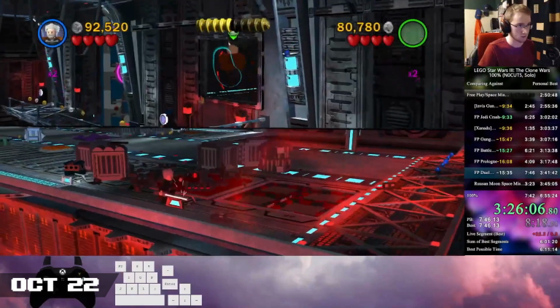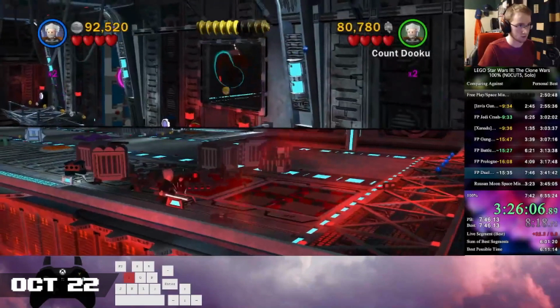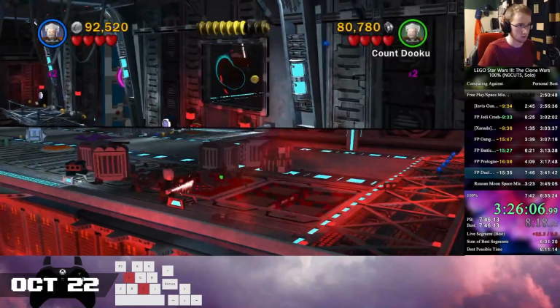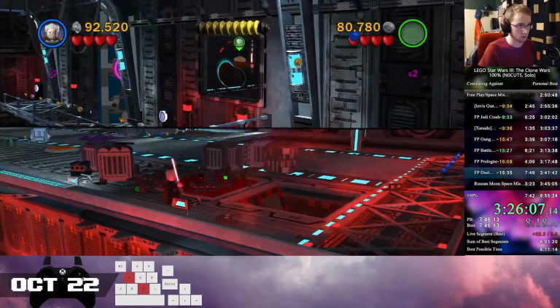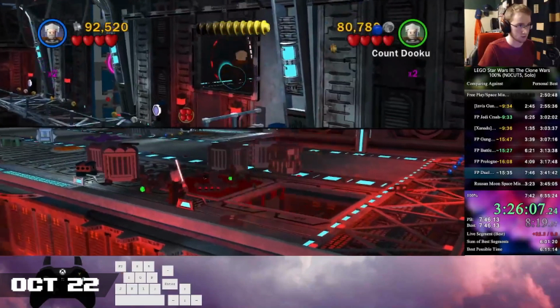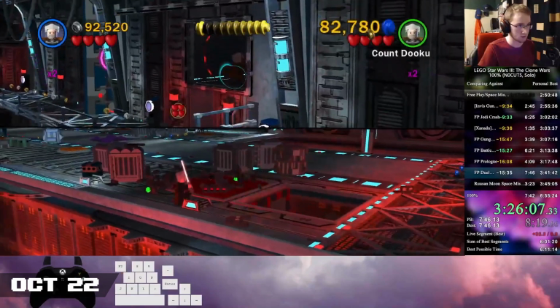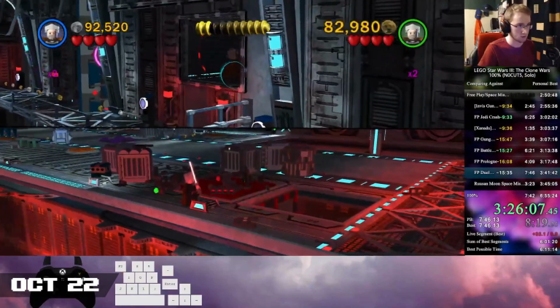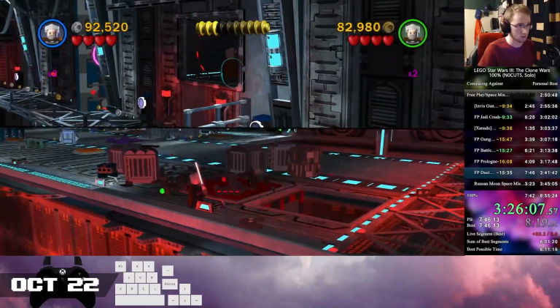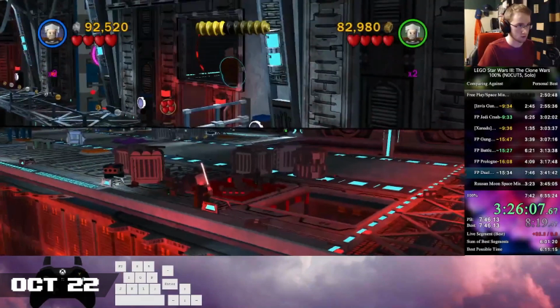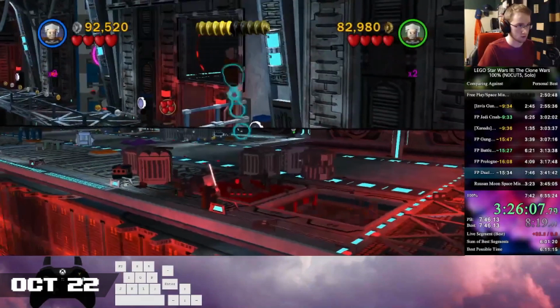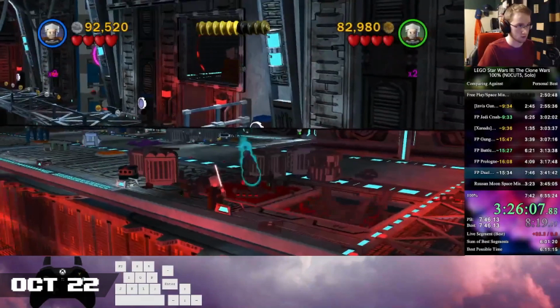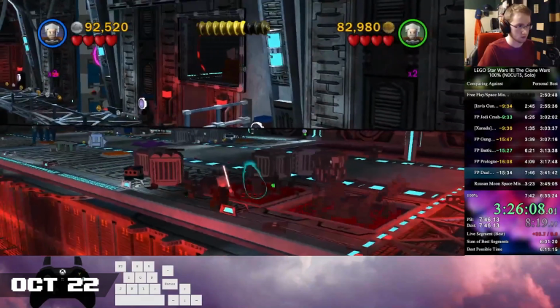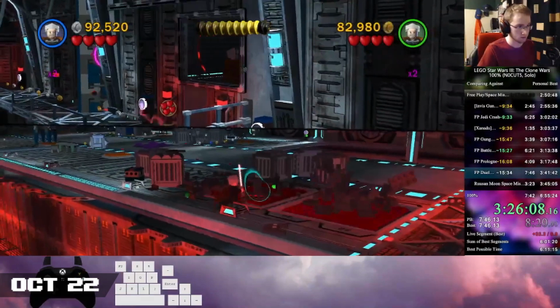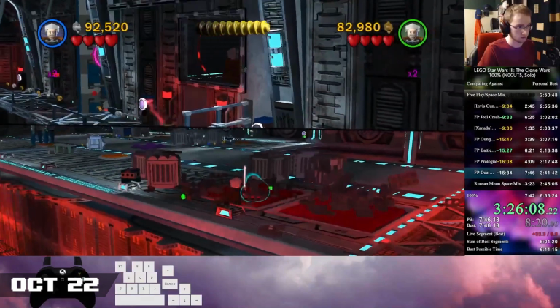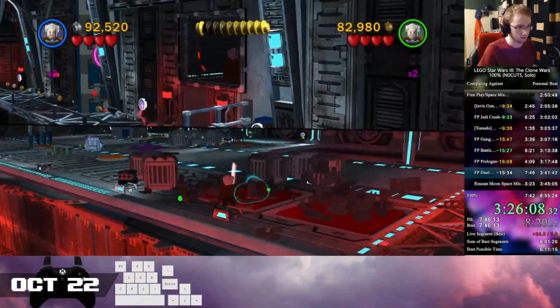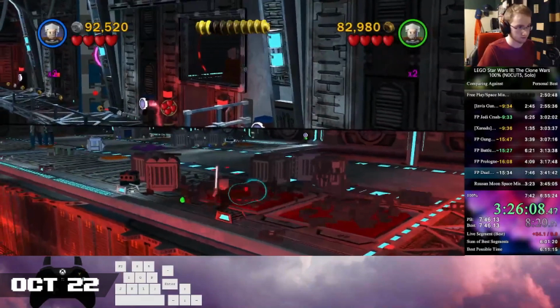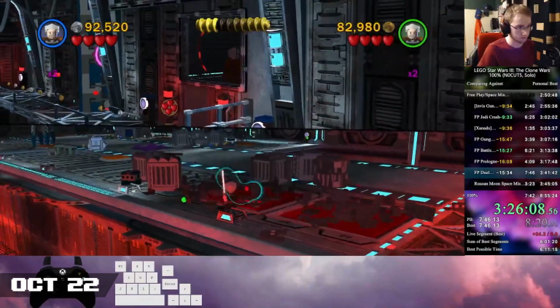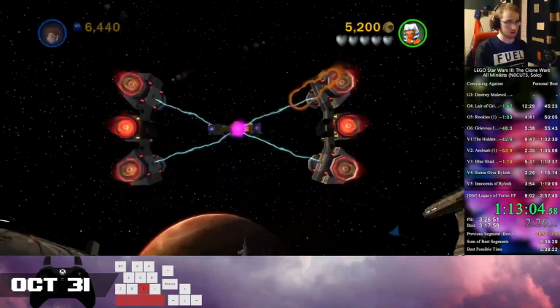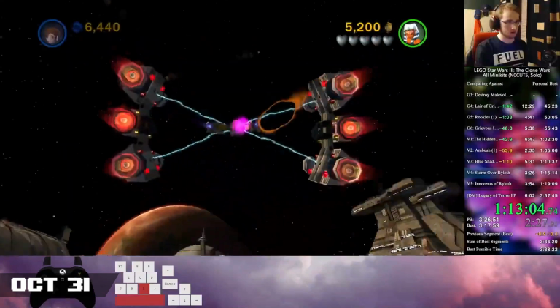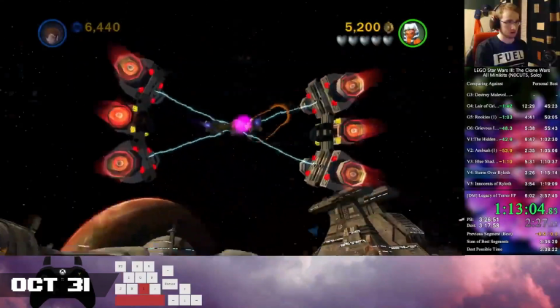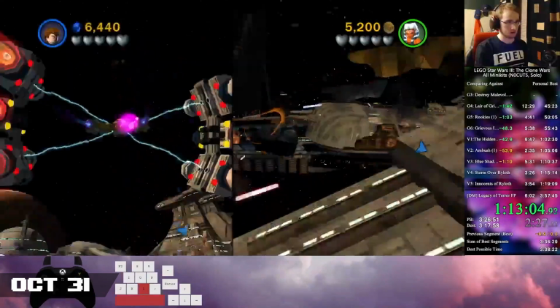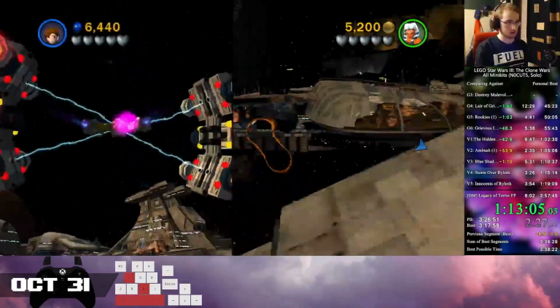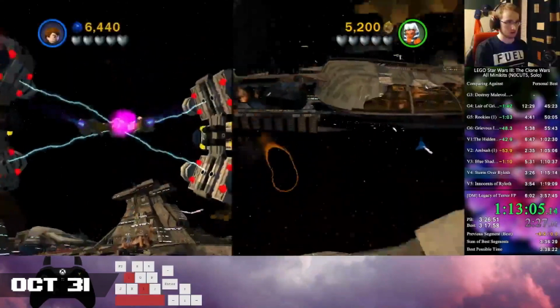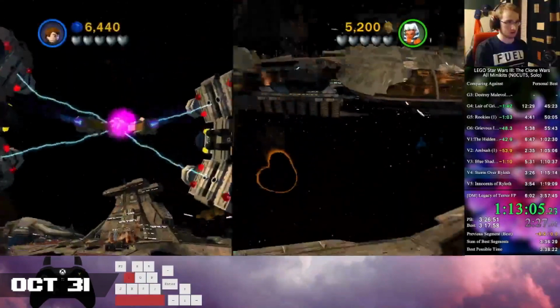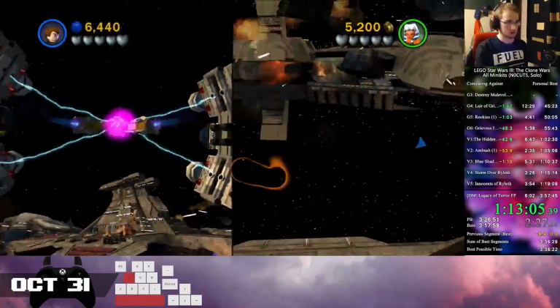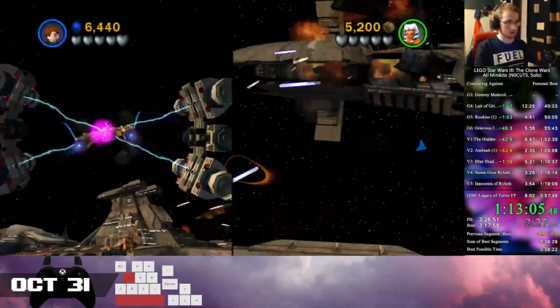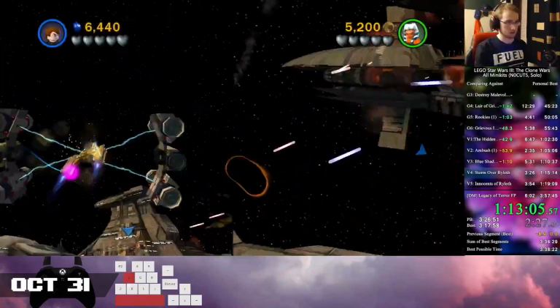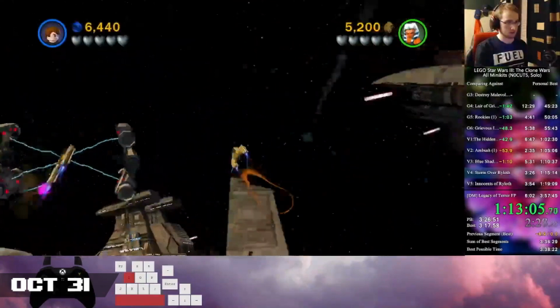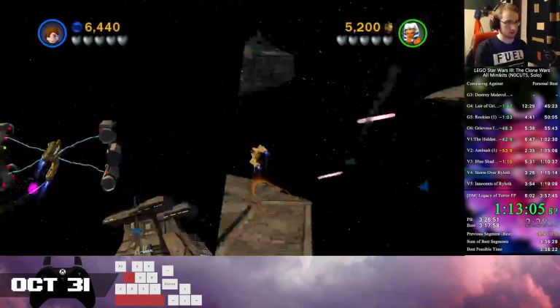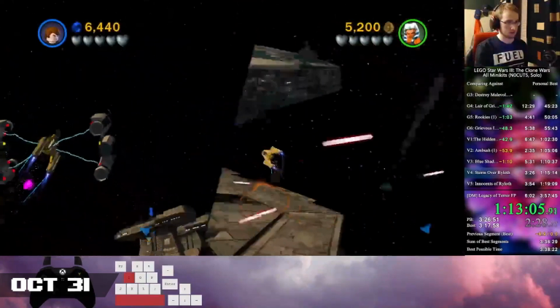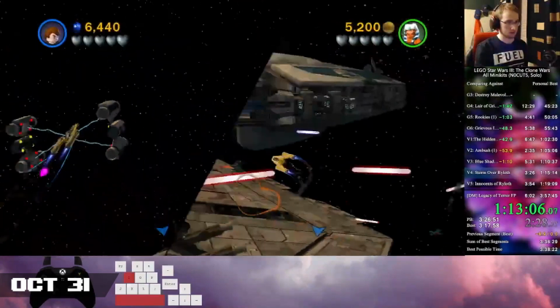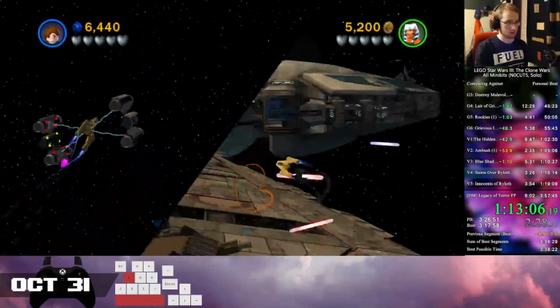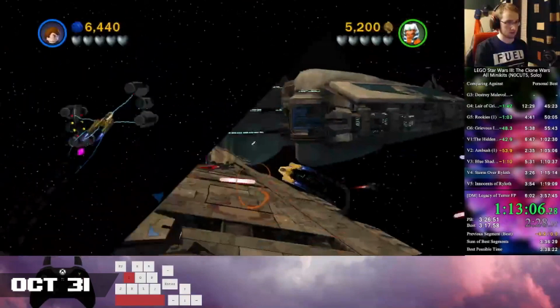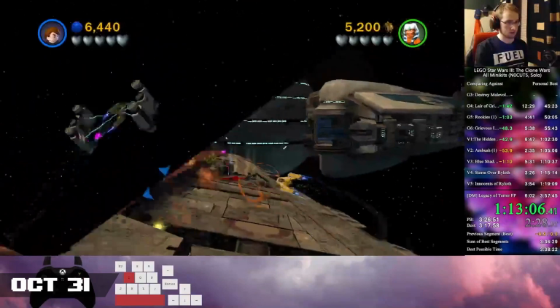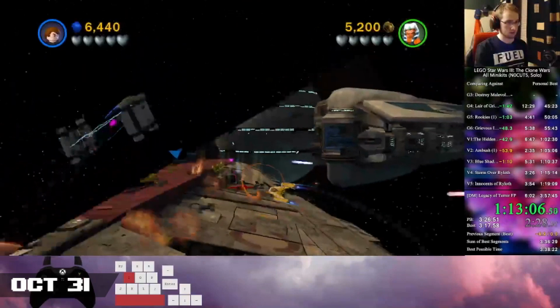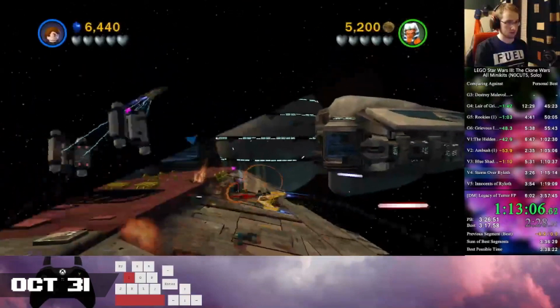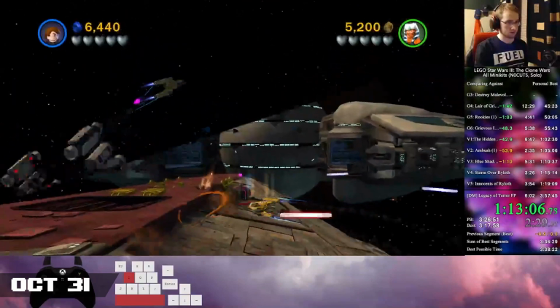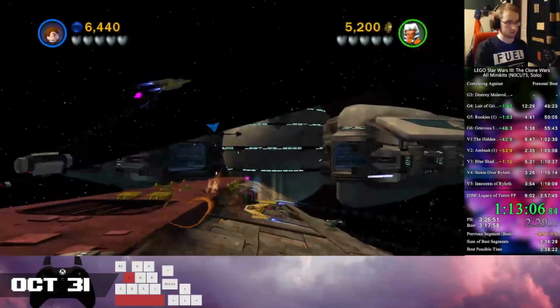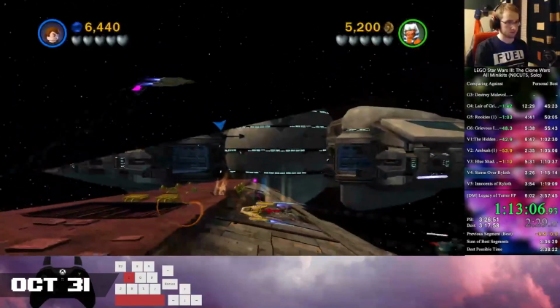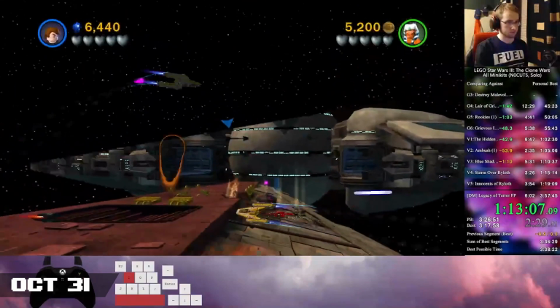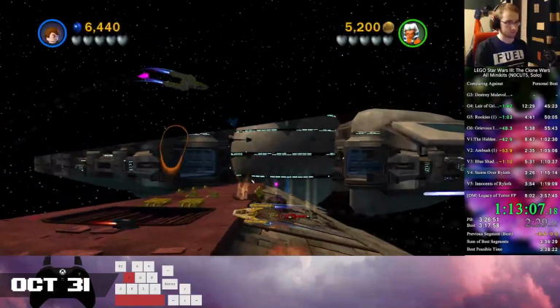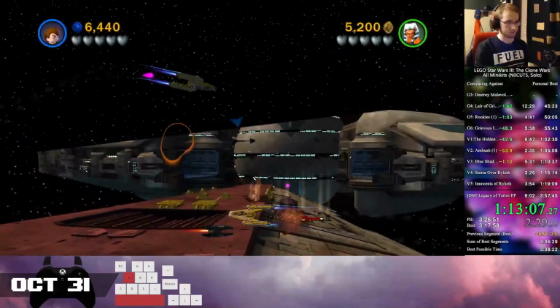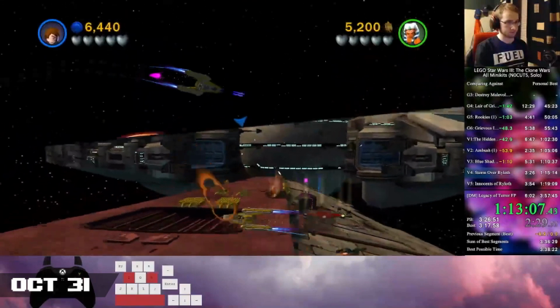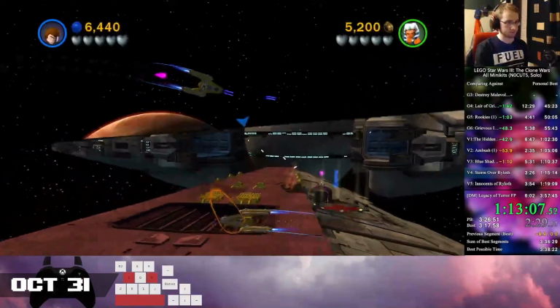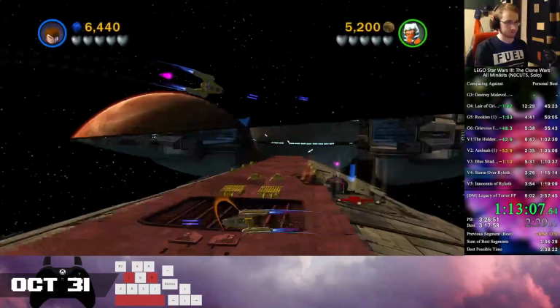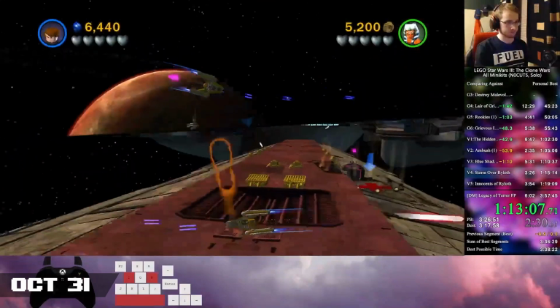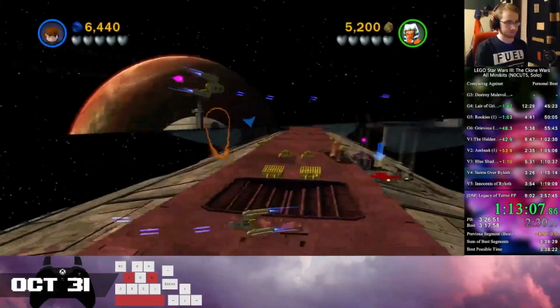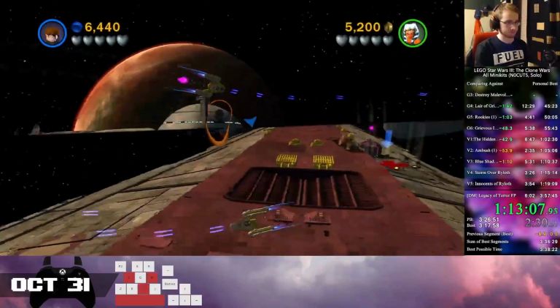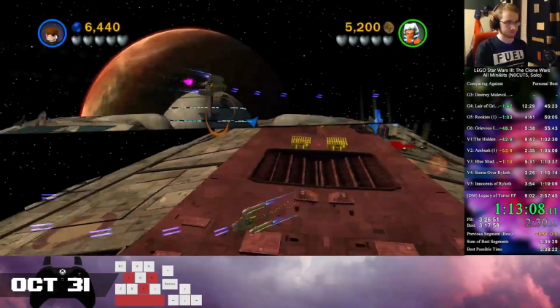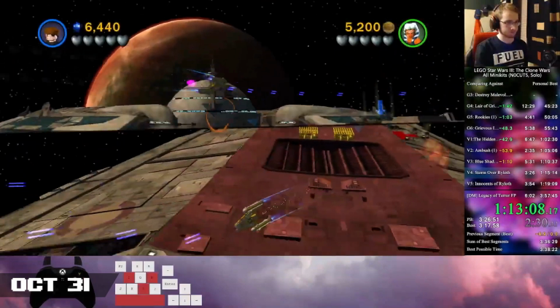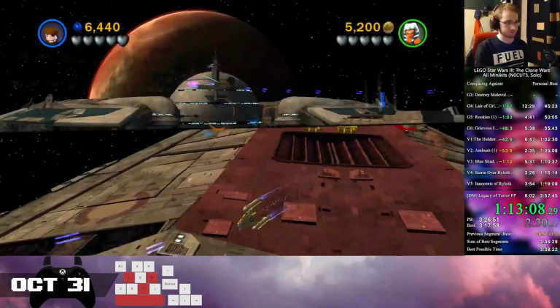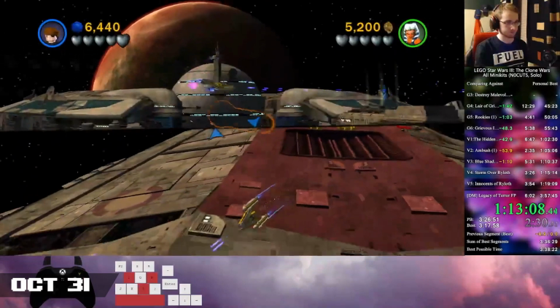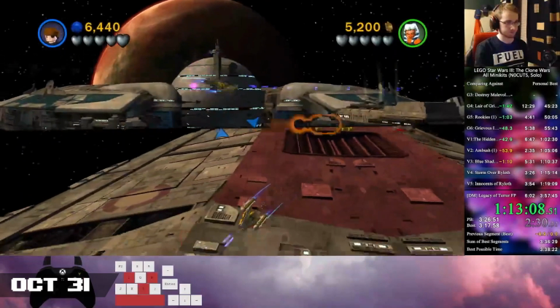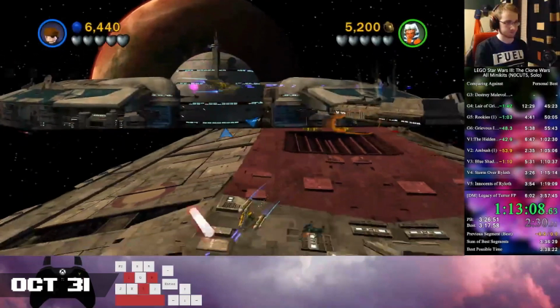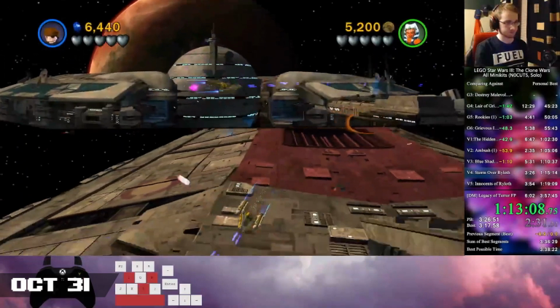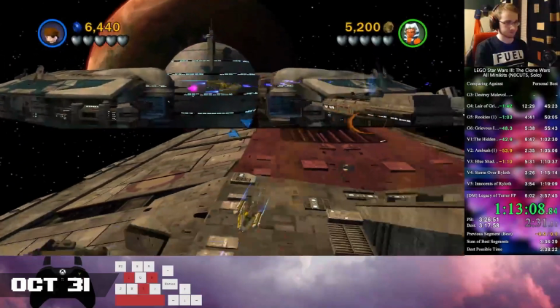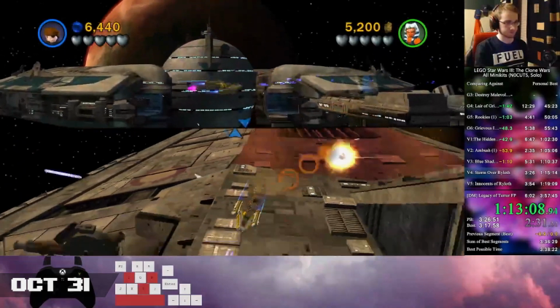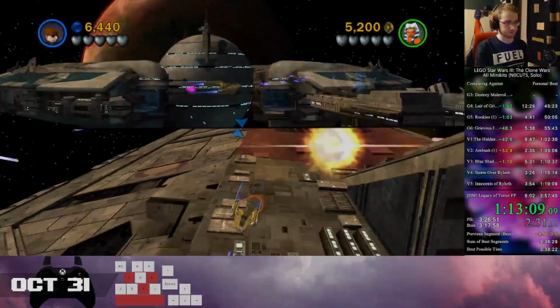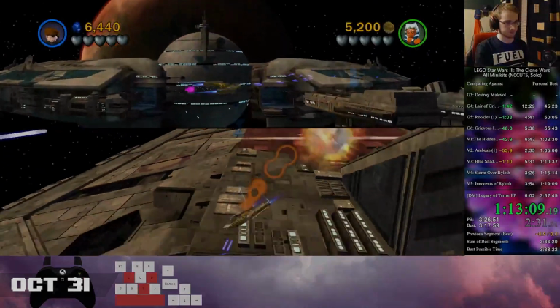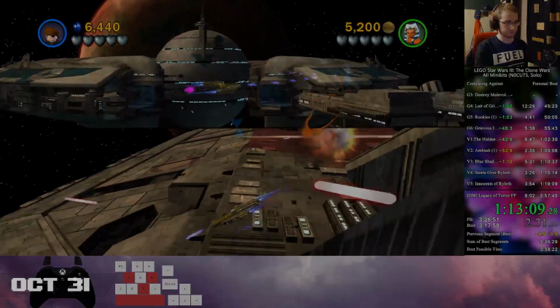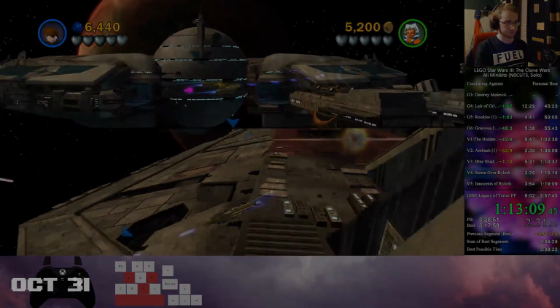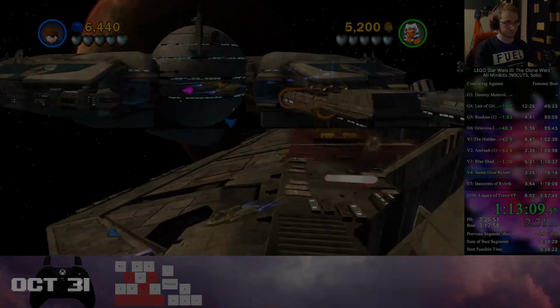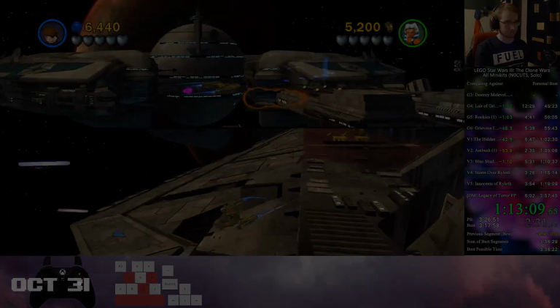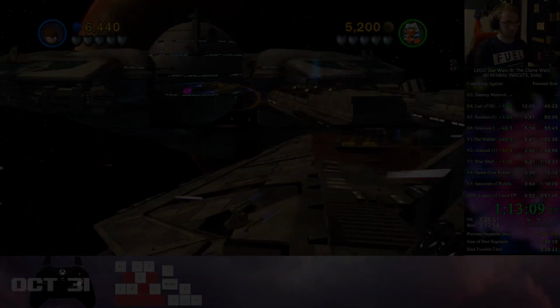Finally, on the last day of the month, All Minikits fell once again to a 3:48.57 — a 9-minute cut.